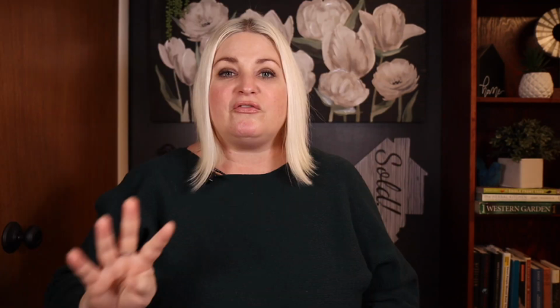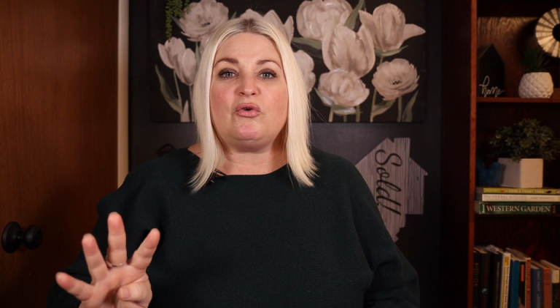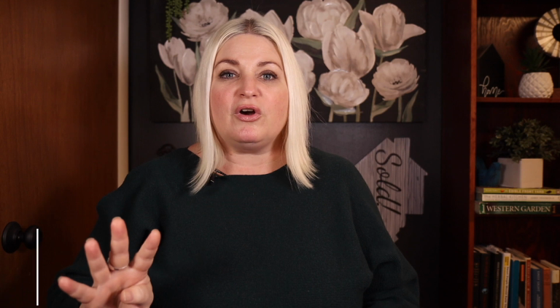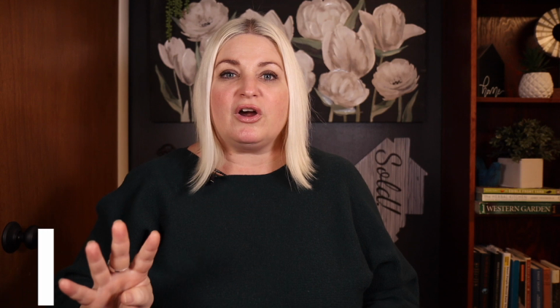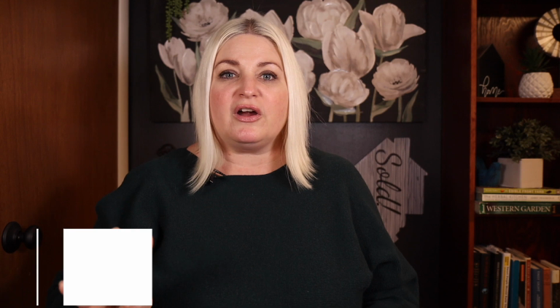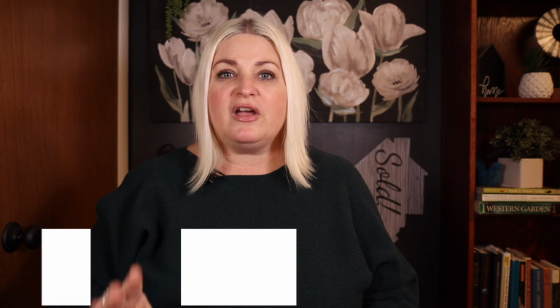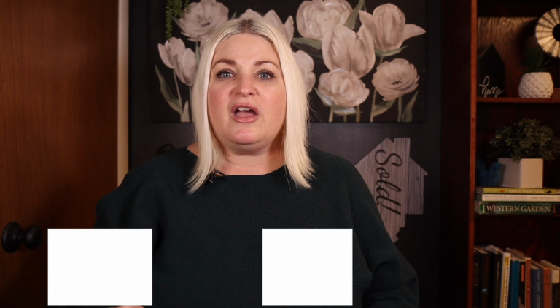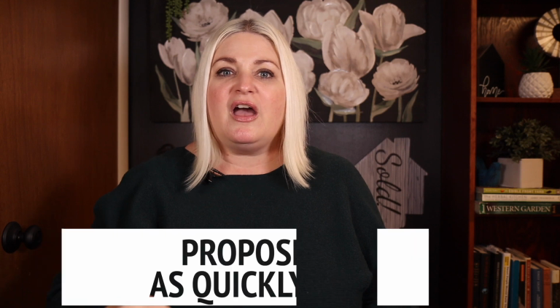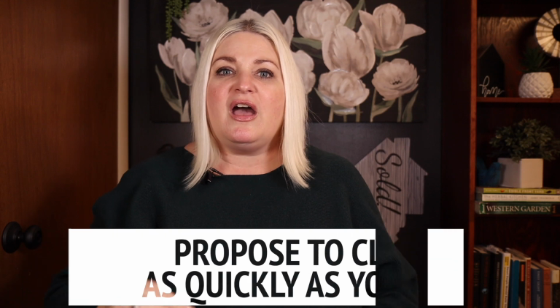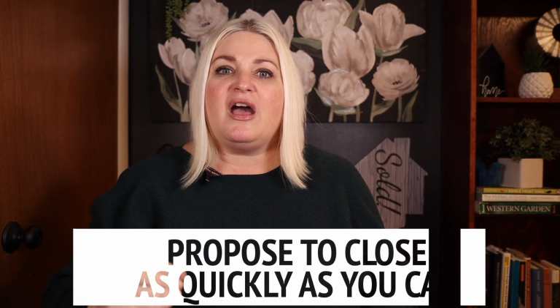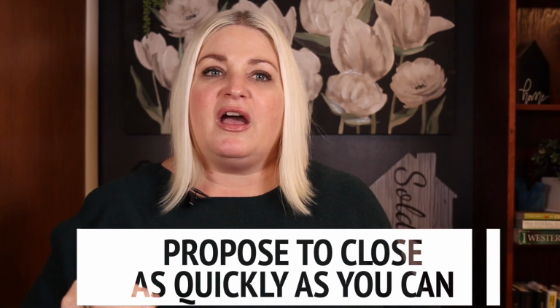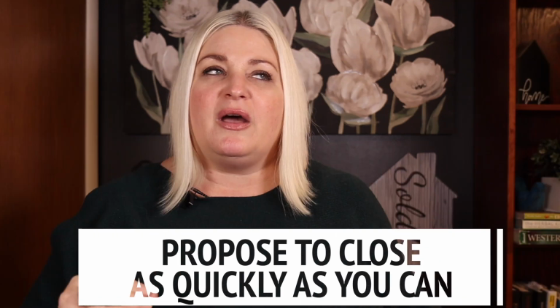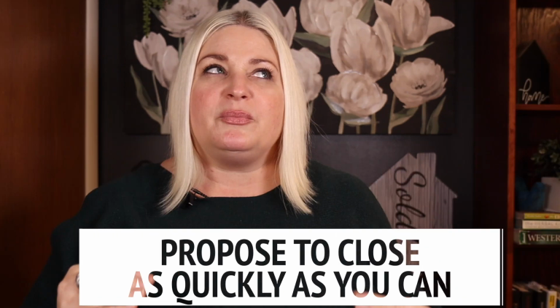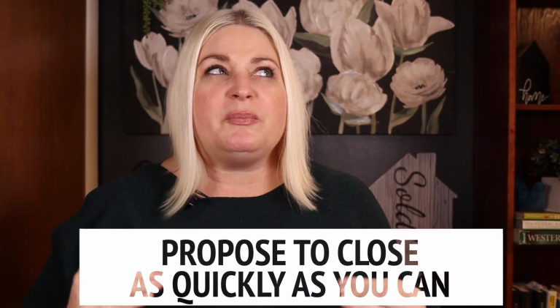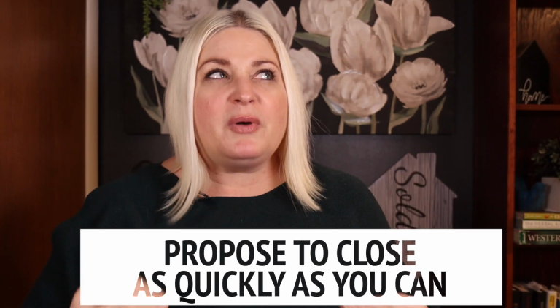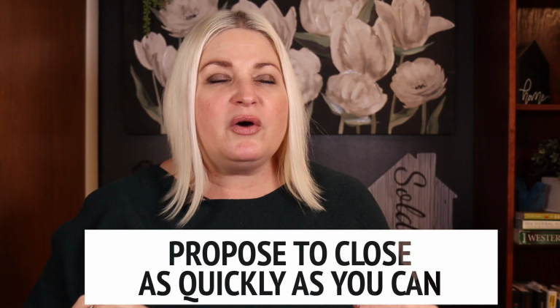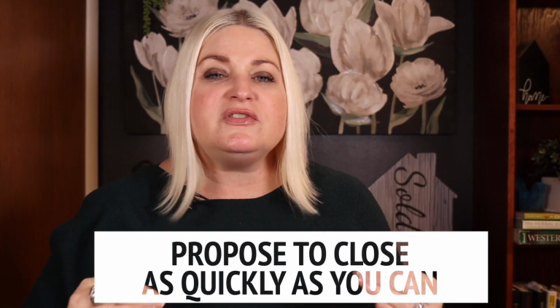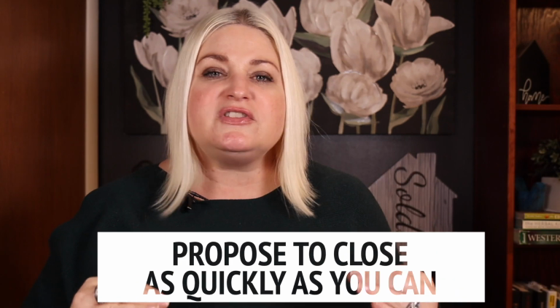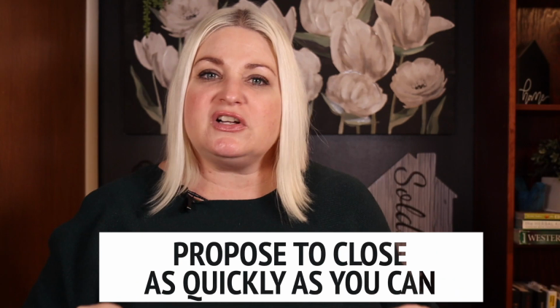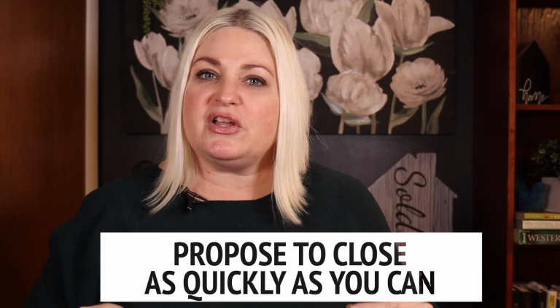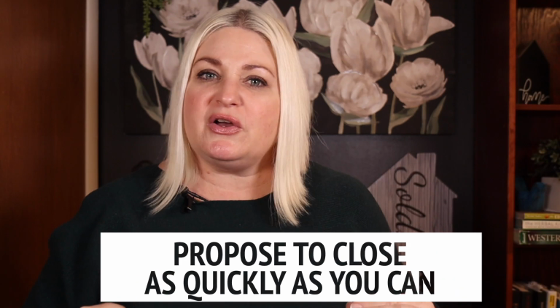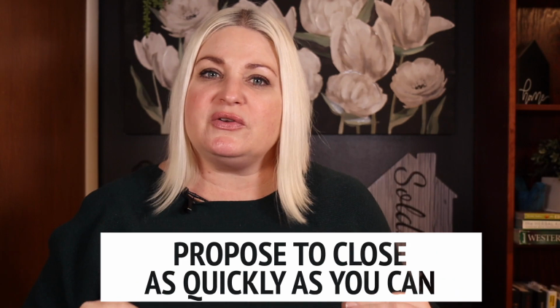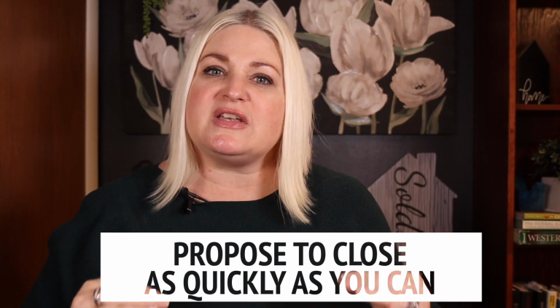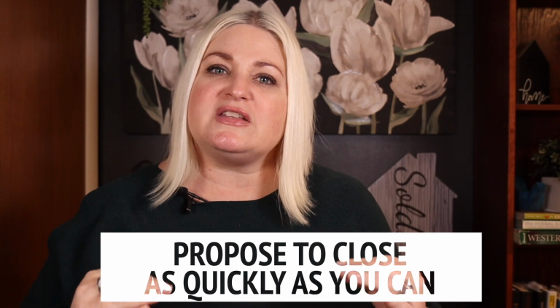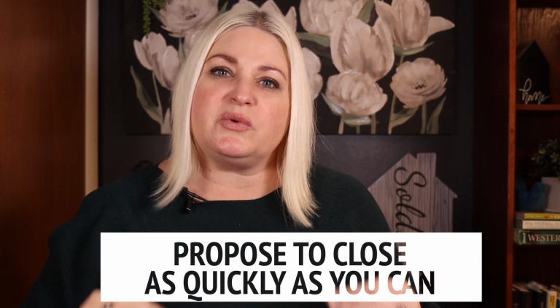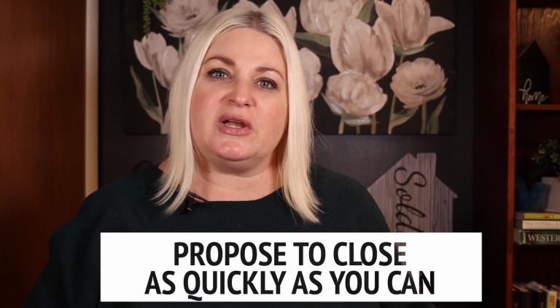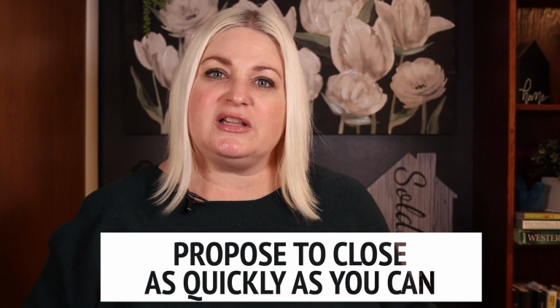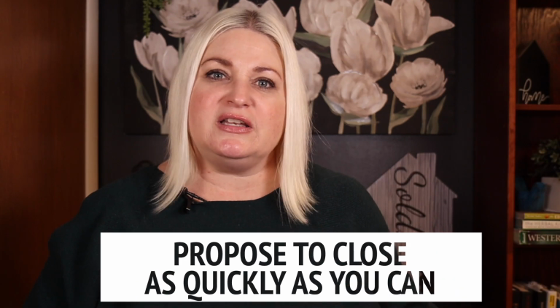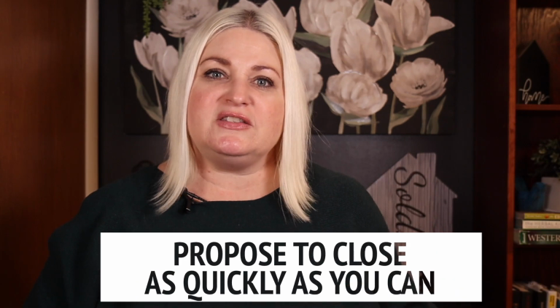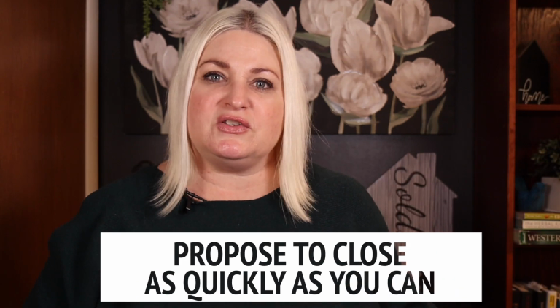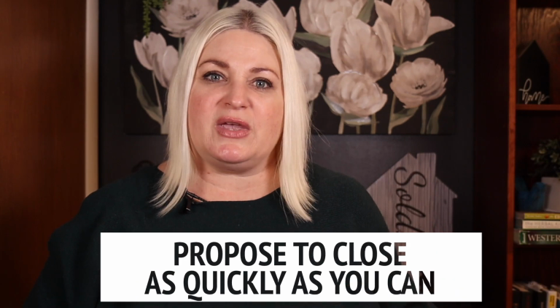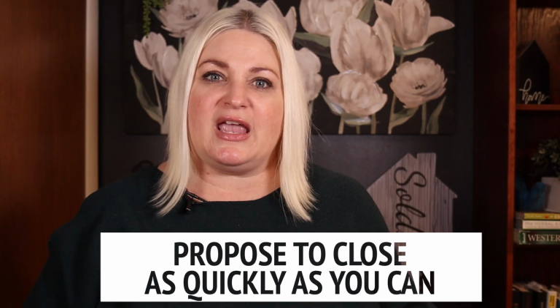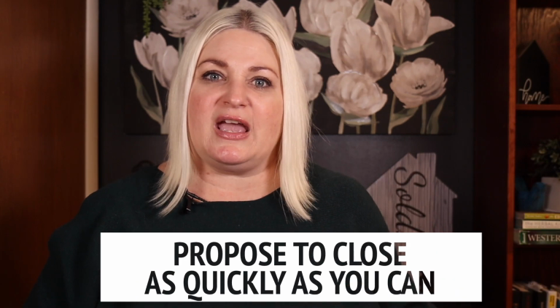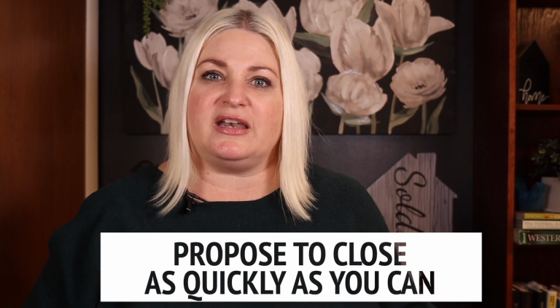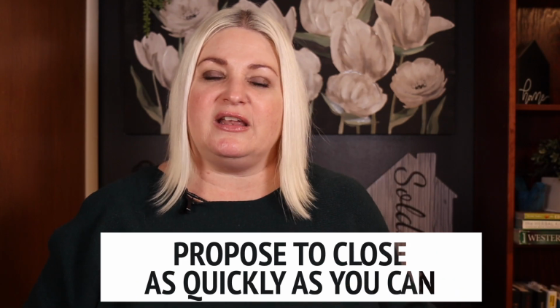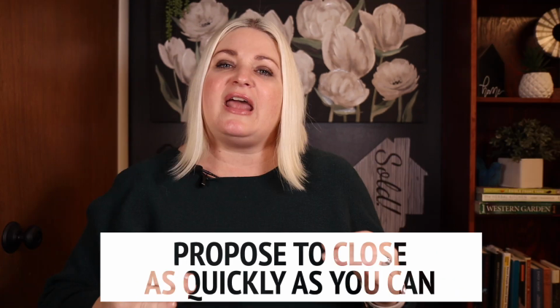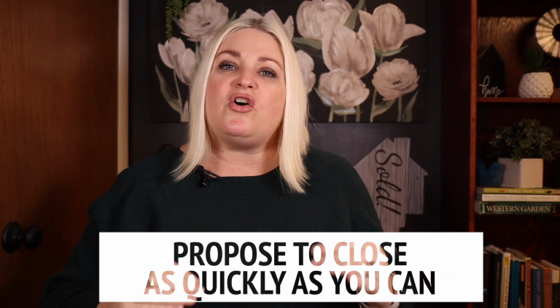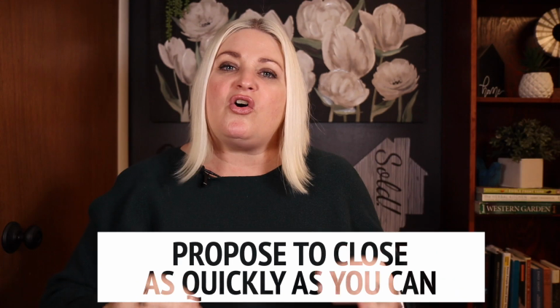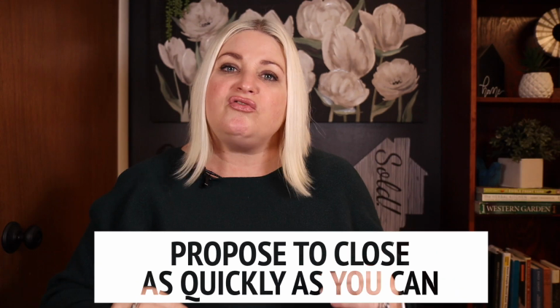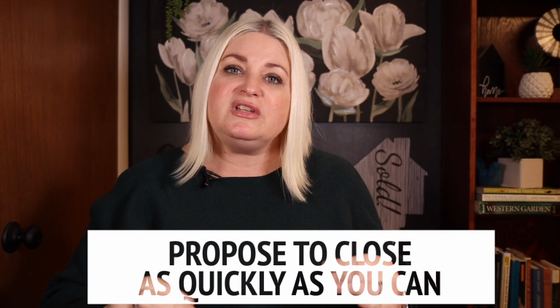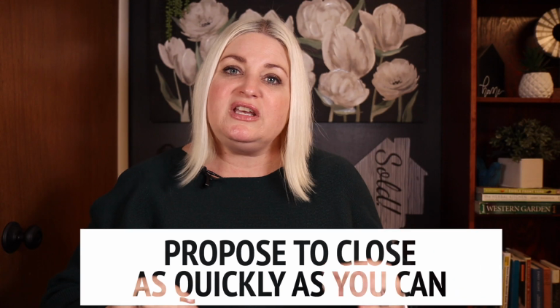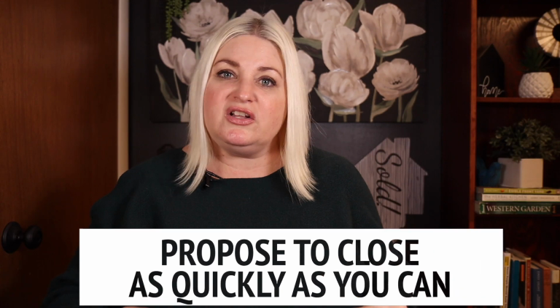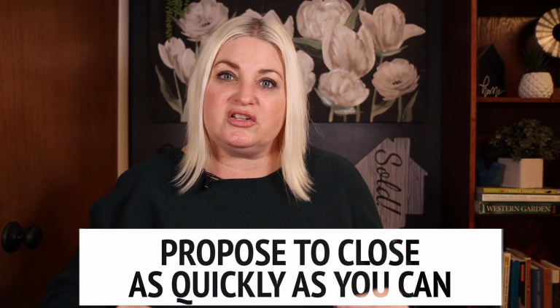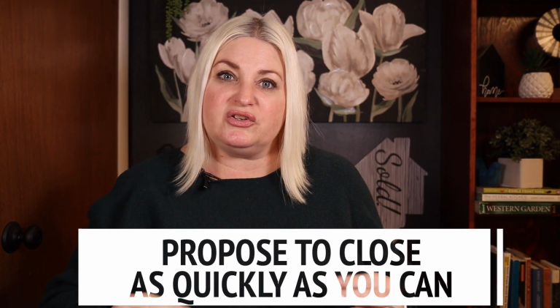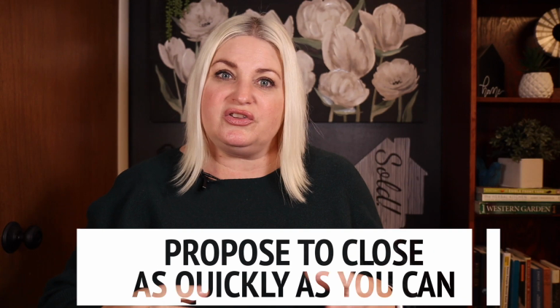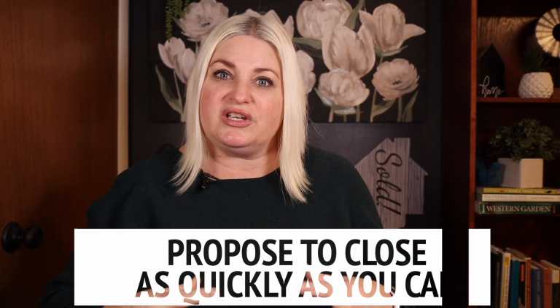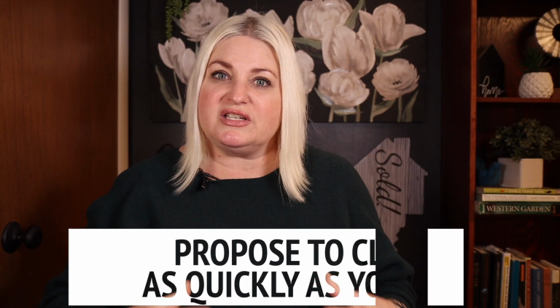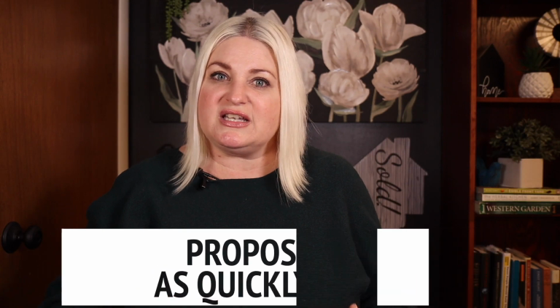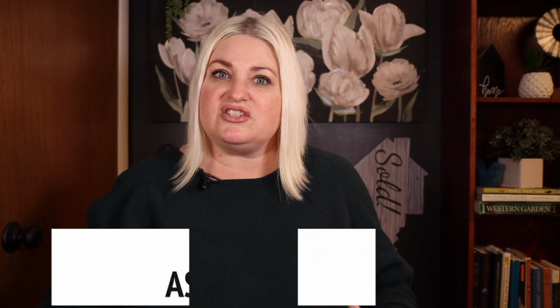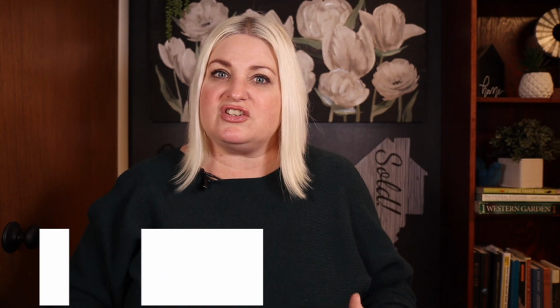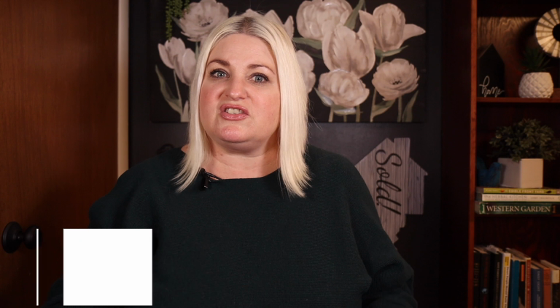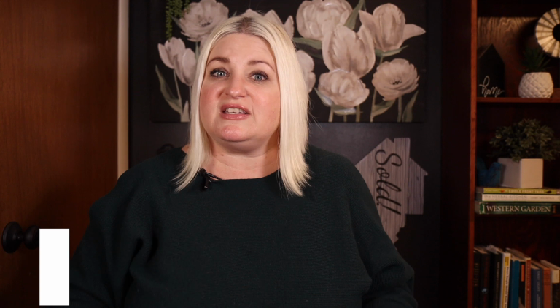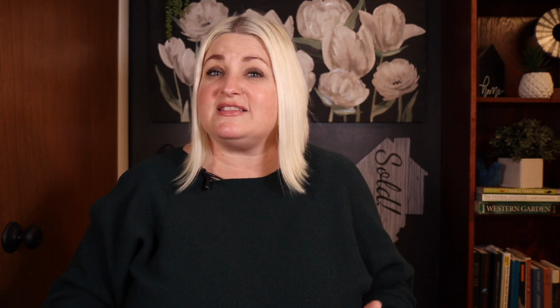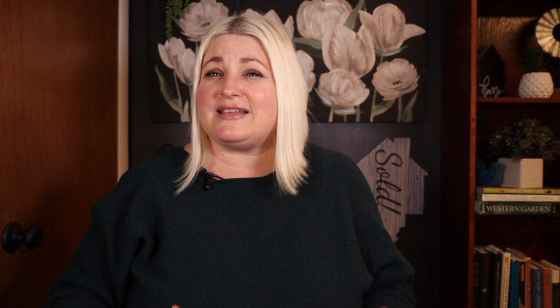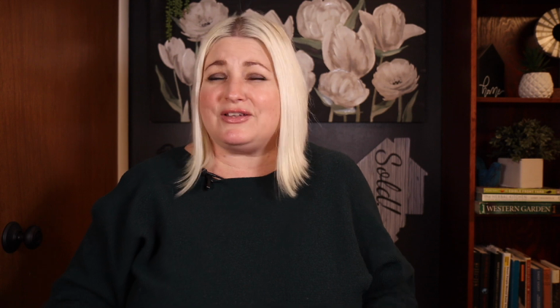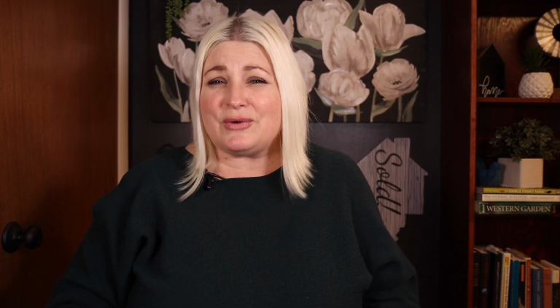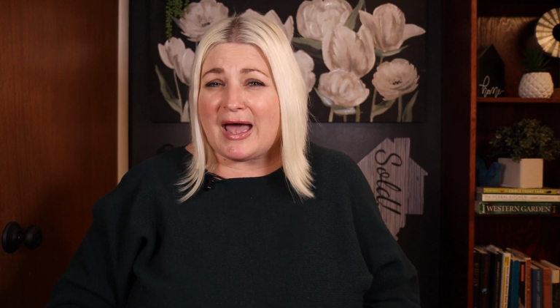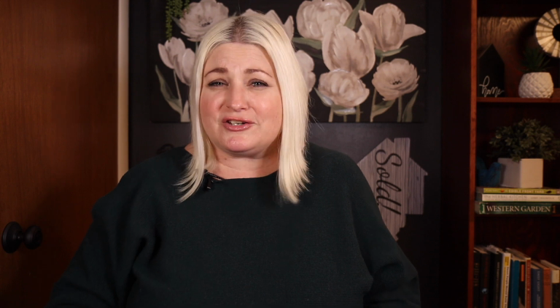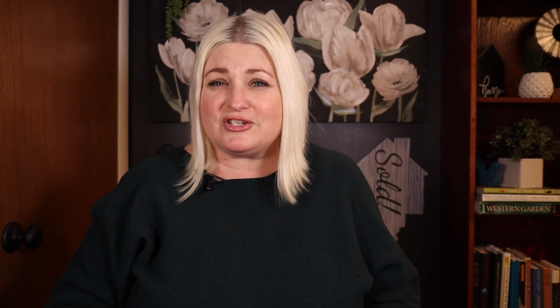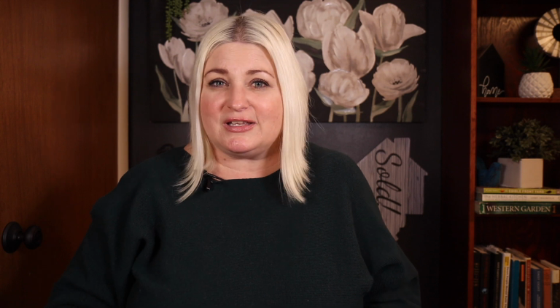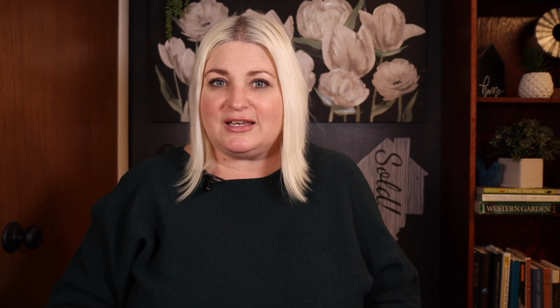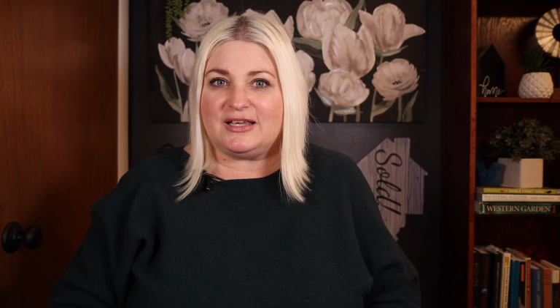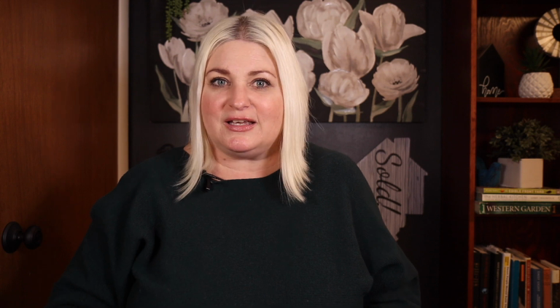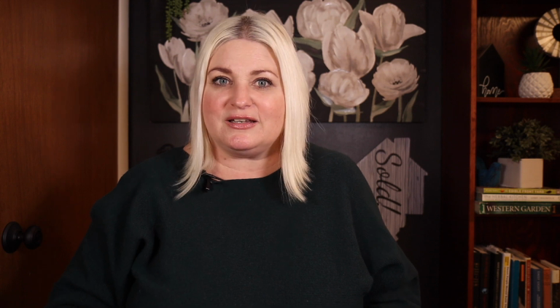Four, propose to close as quickly as you can and only include the contingencies that you actually need.